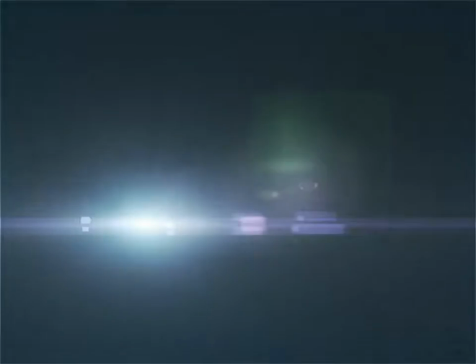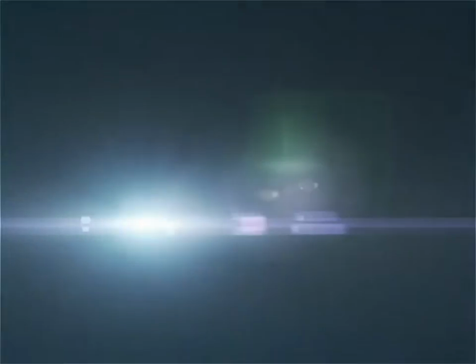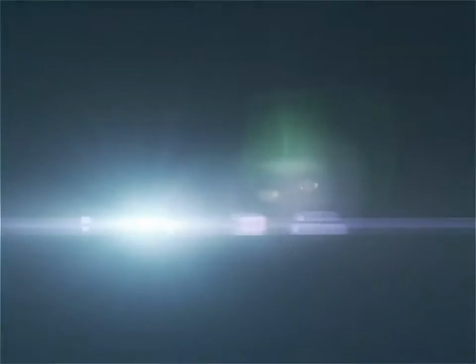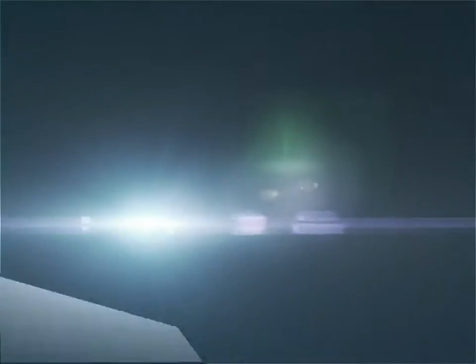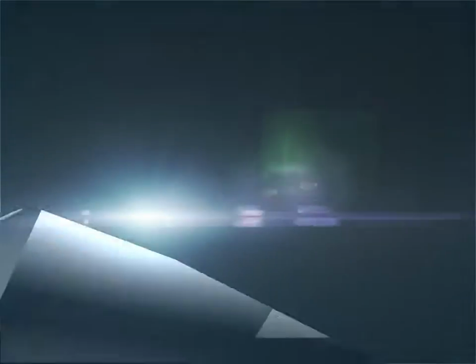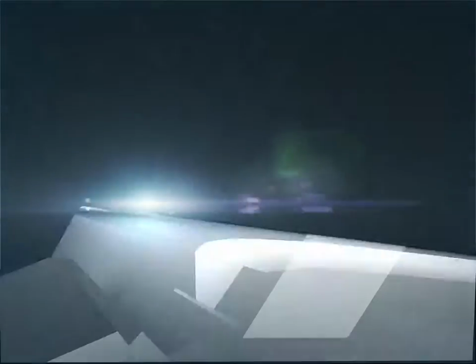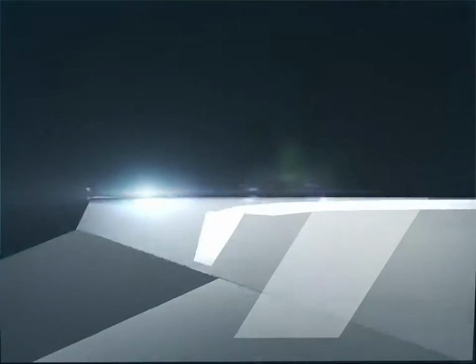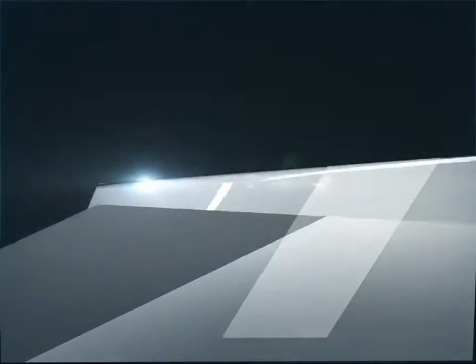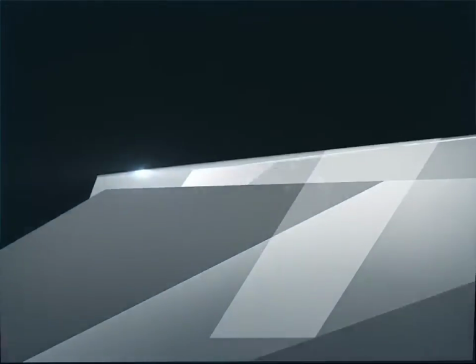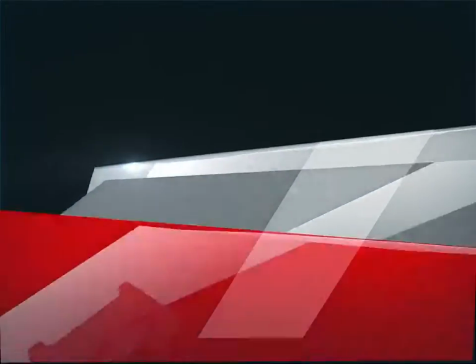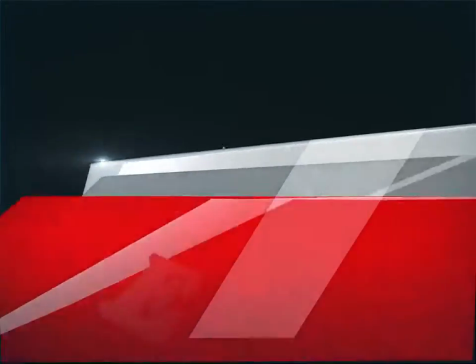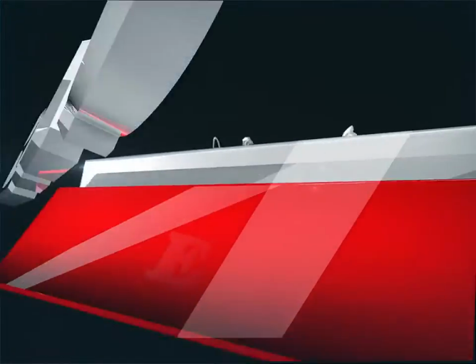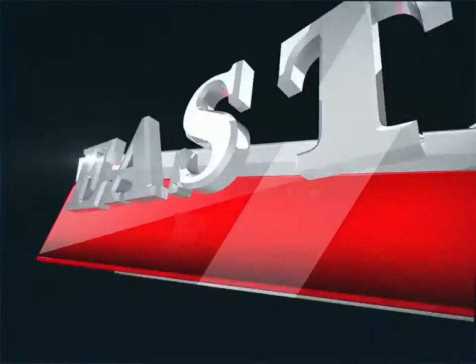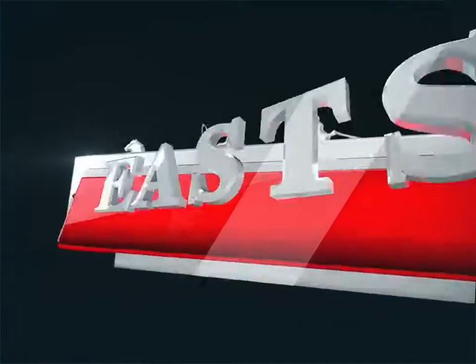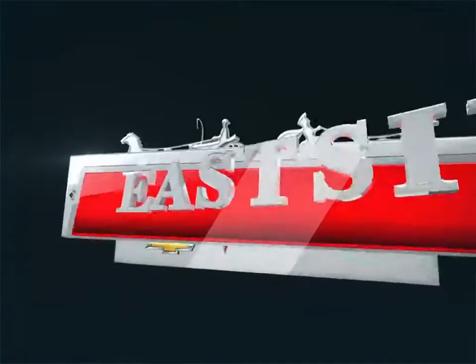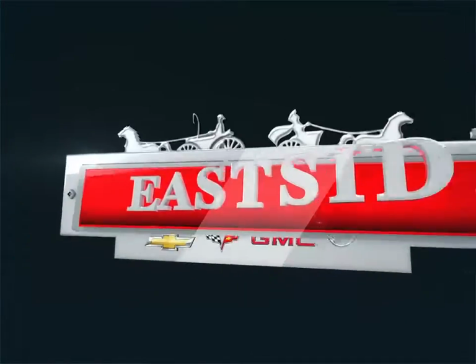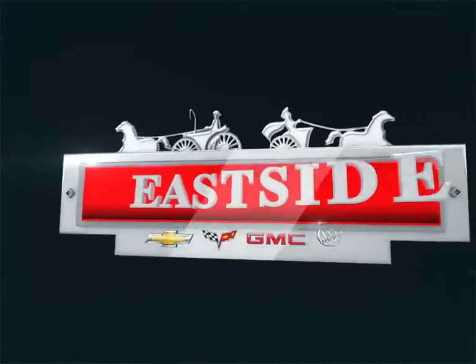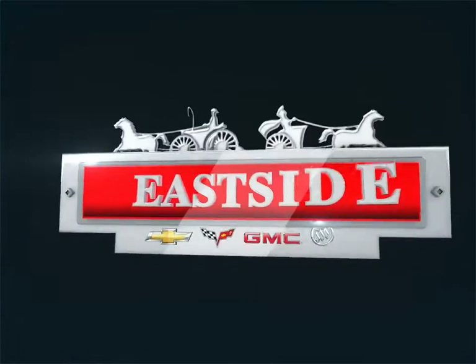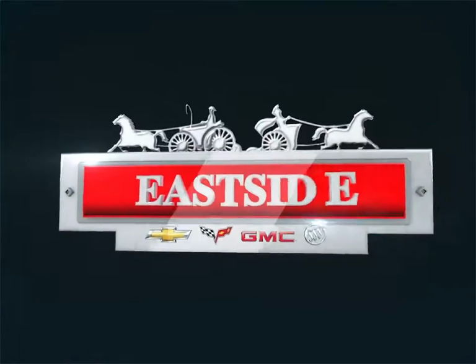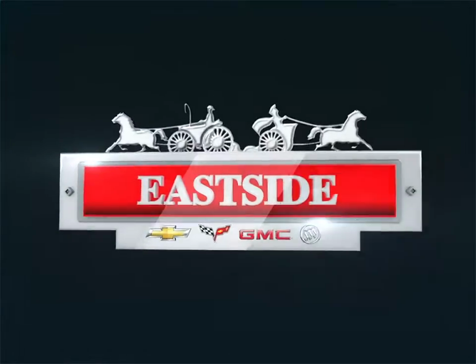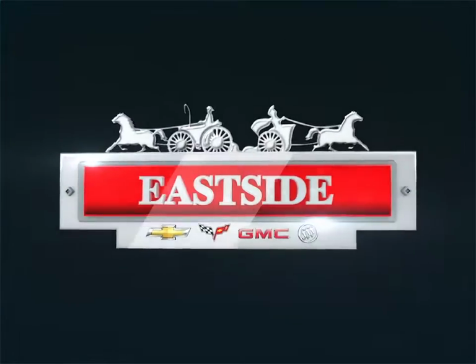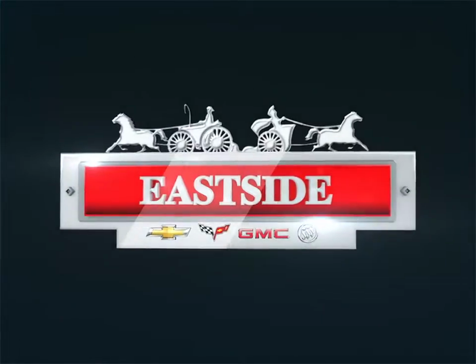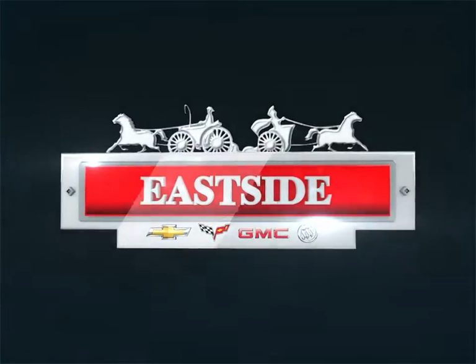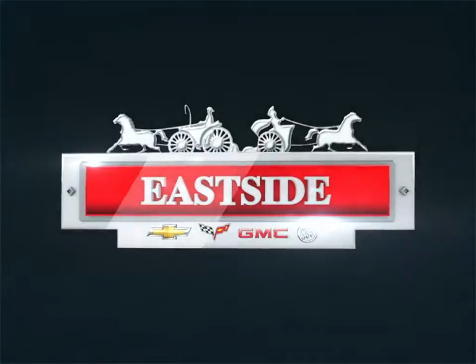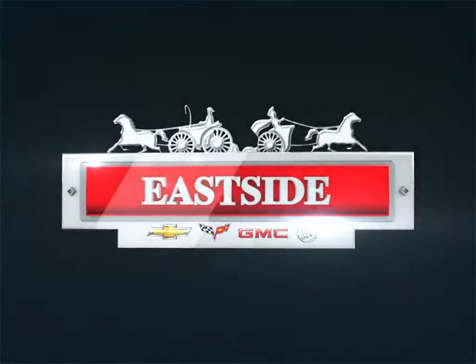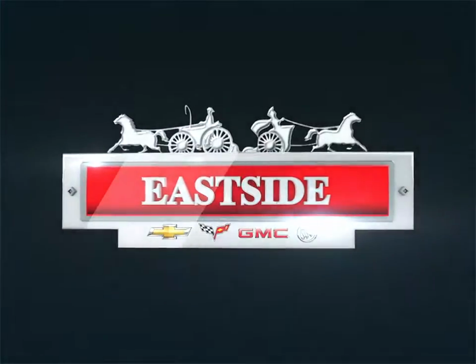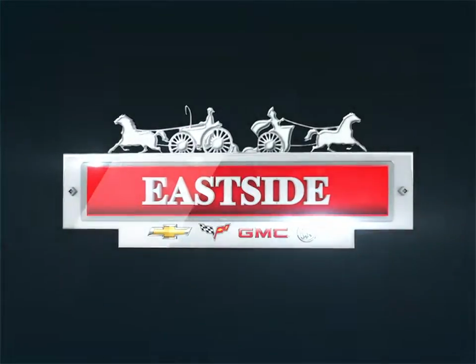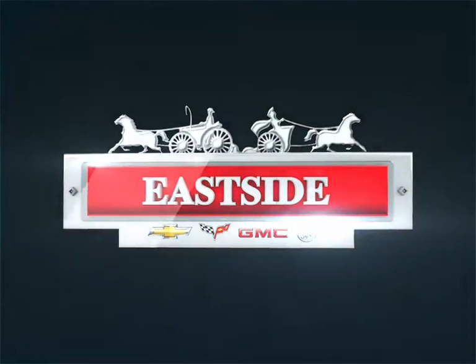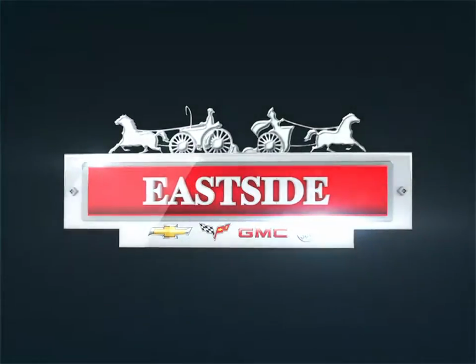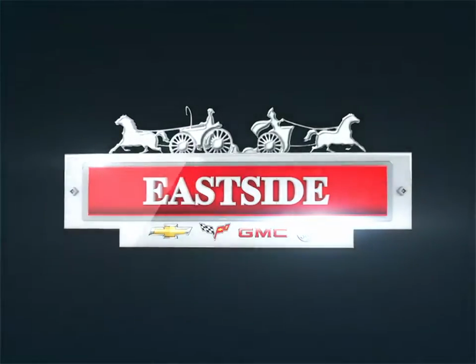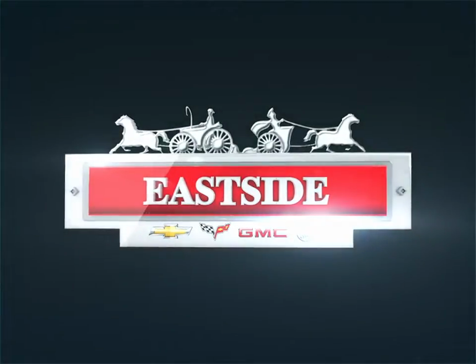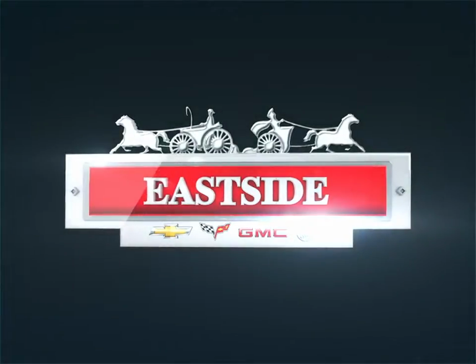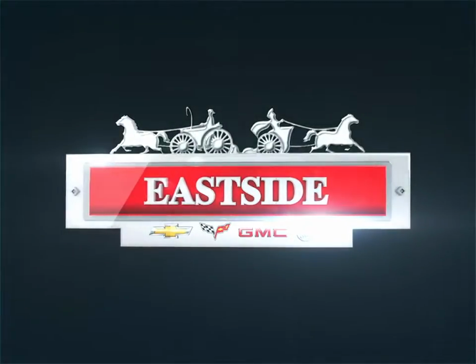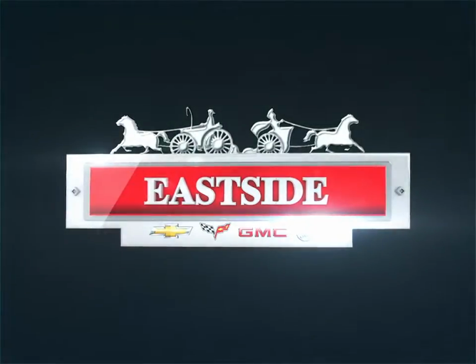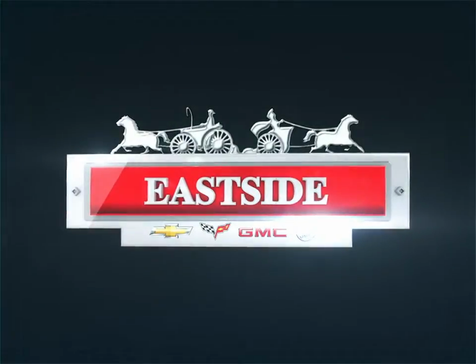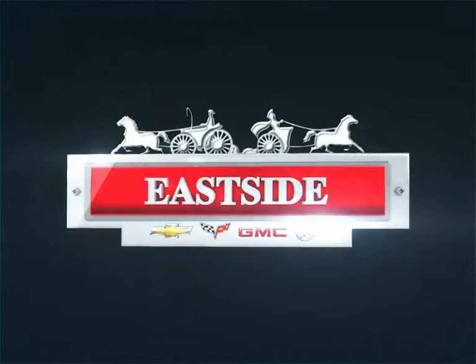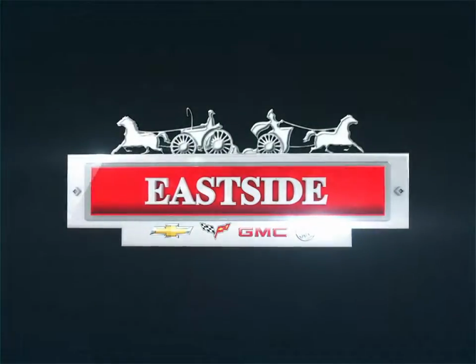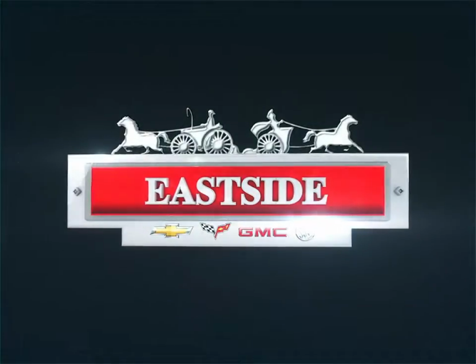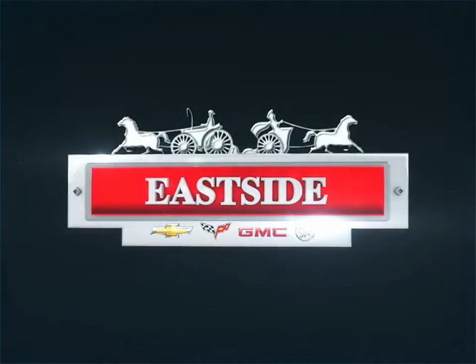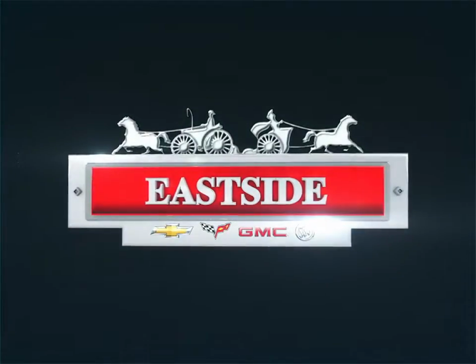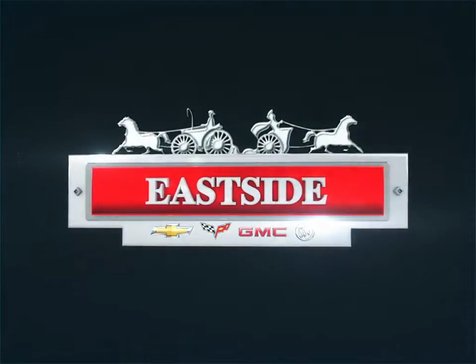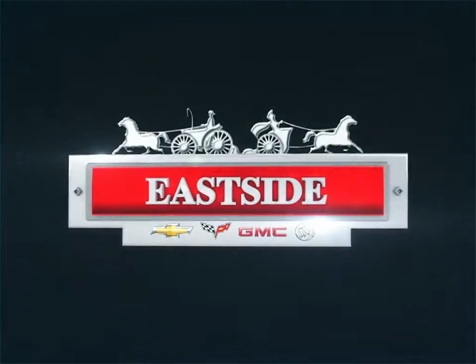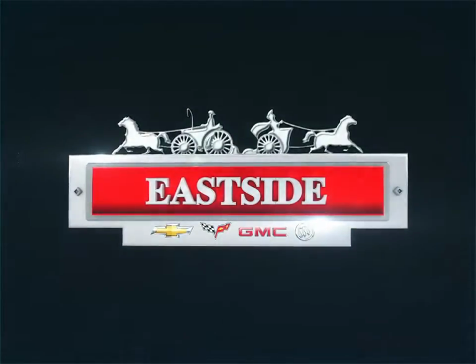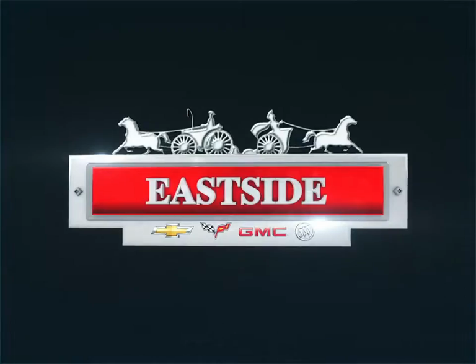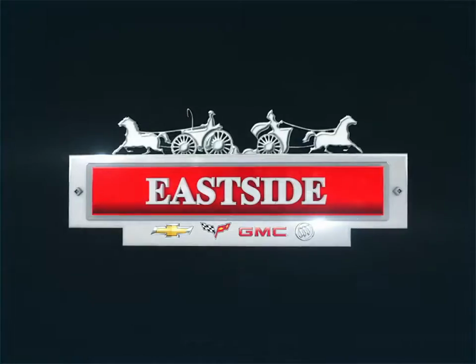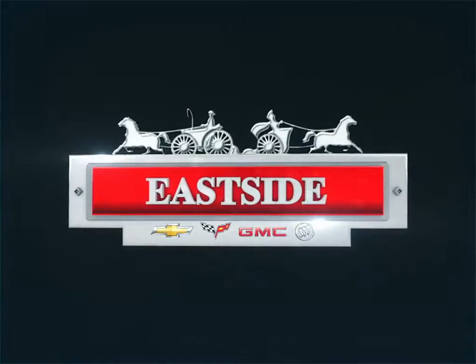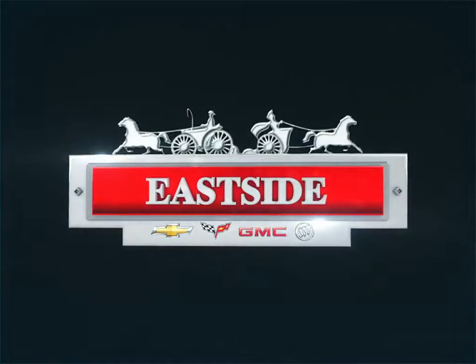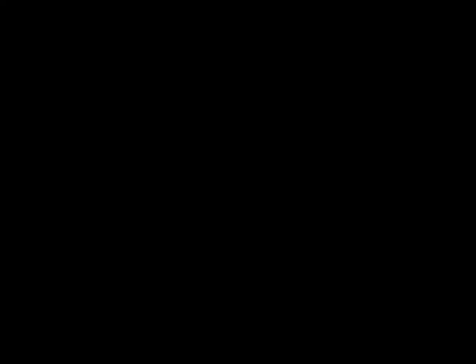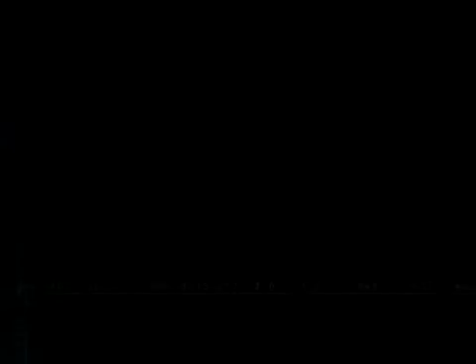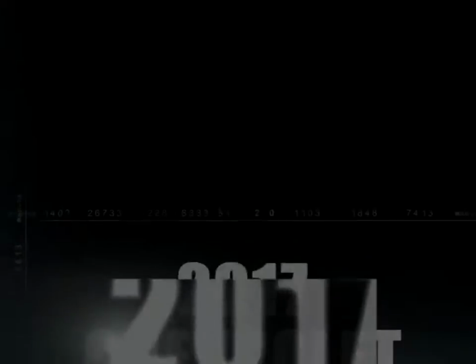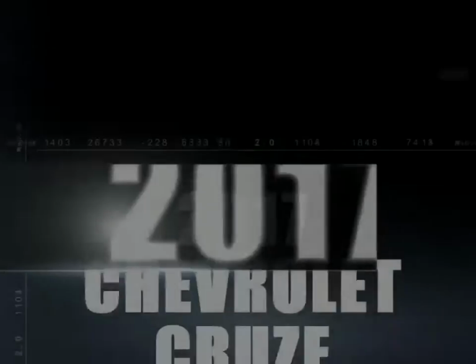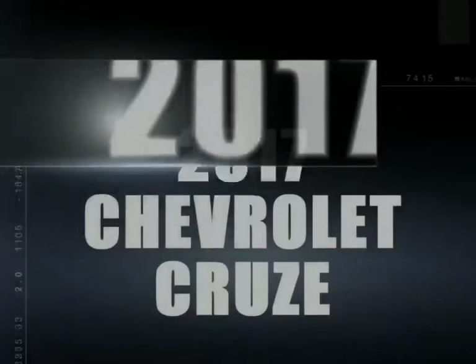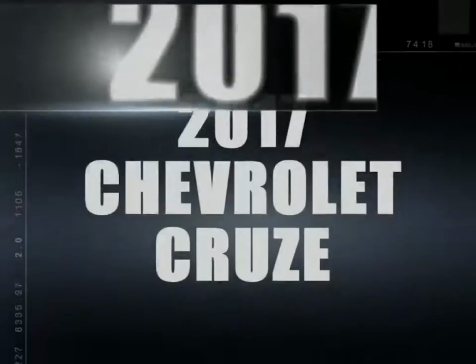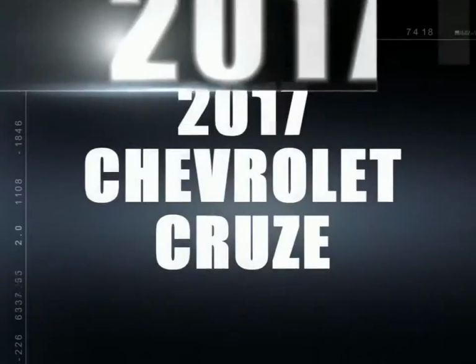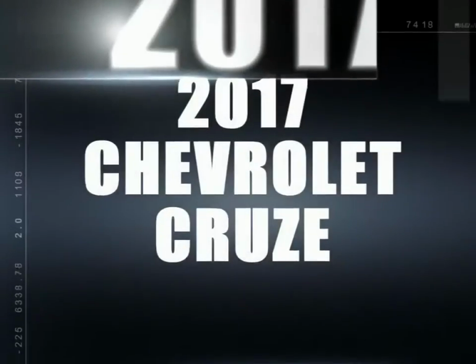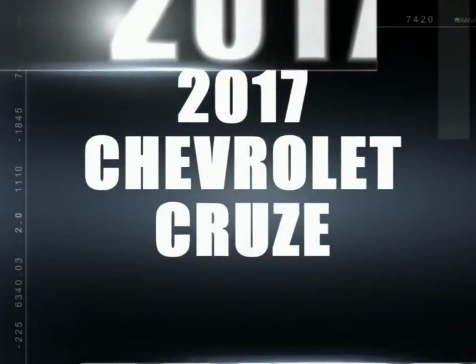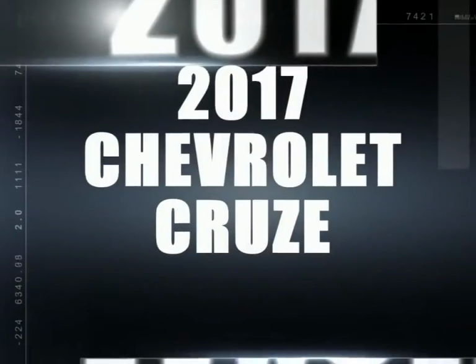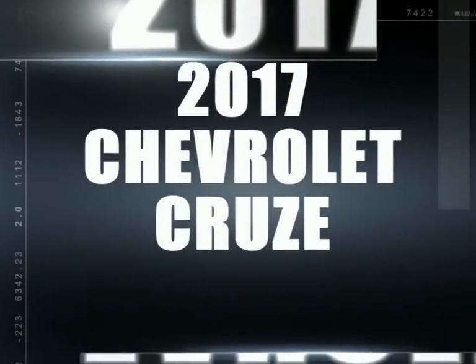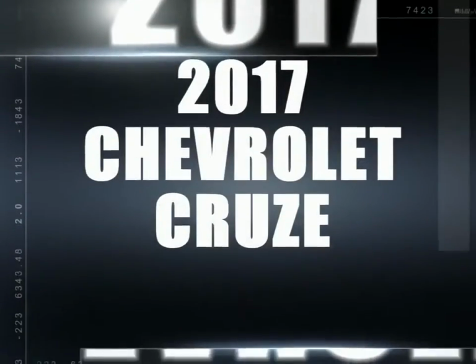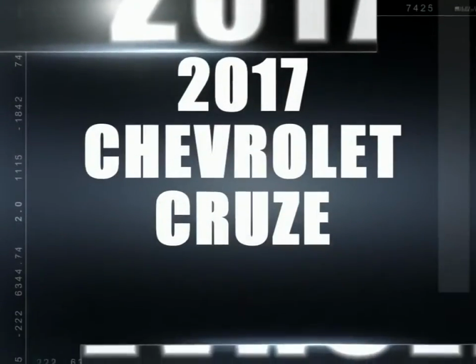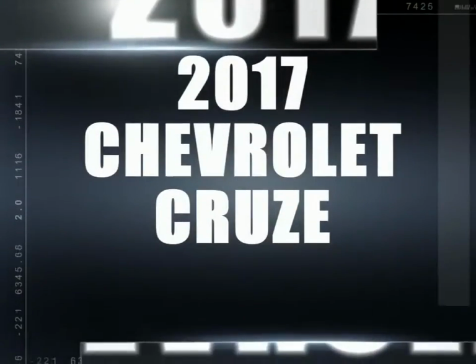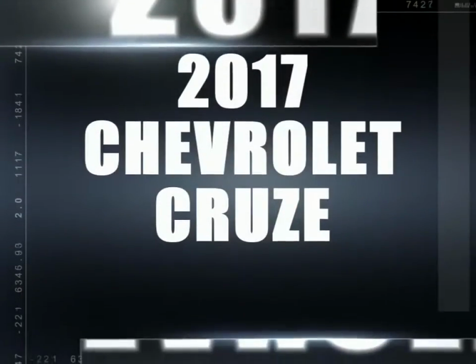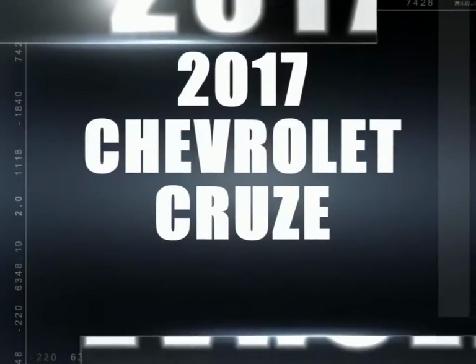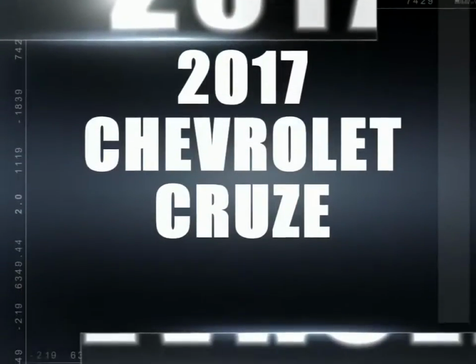Welcome to Eastside Chevrolet Buick GMC. Today we're looking at a 2017 Chevrolet Cruze.